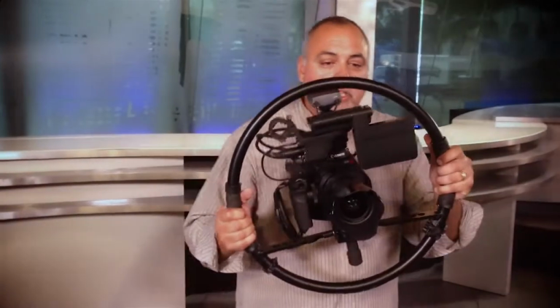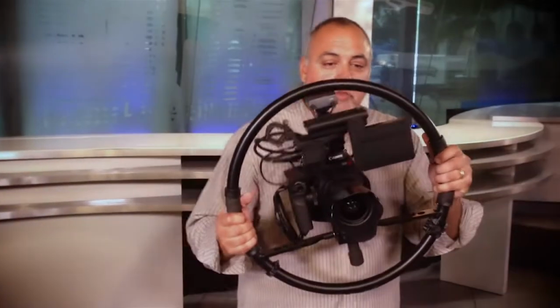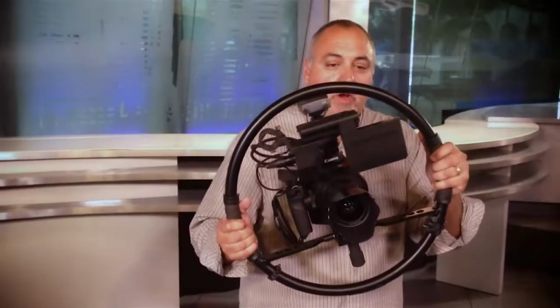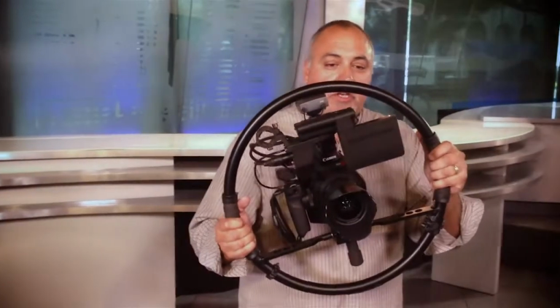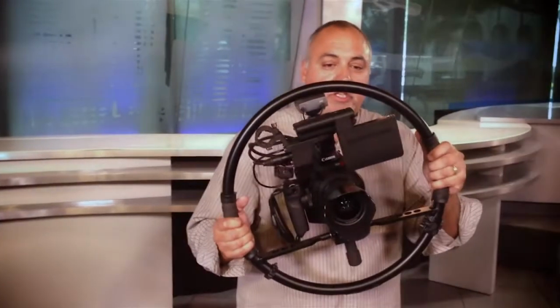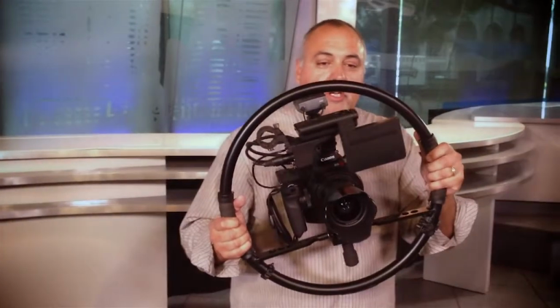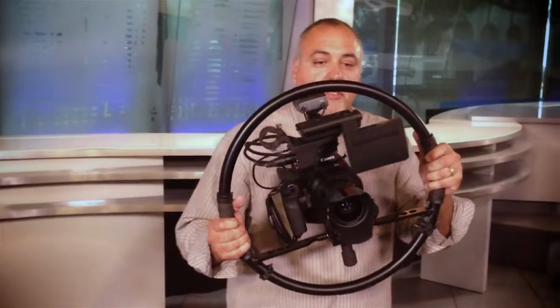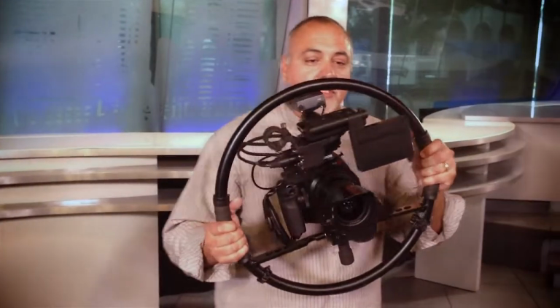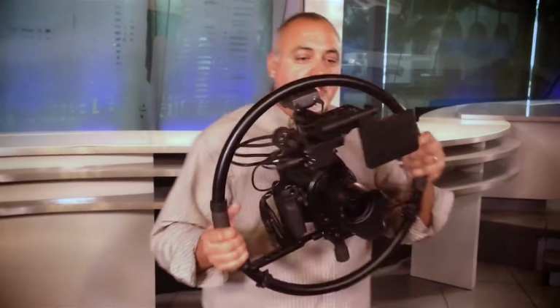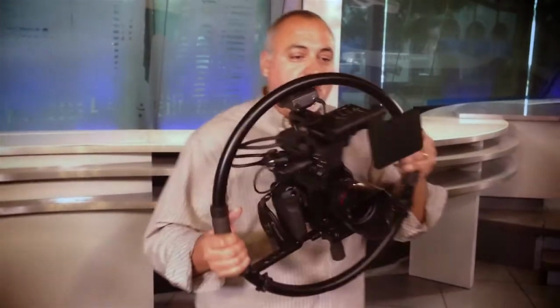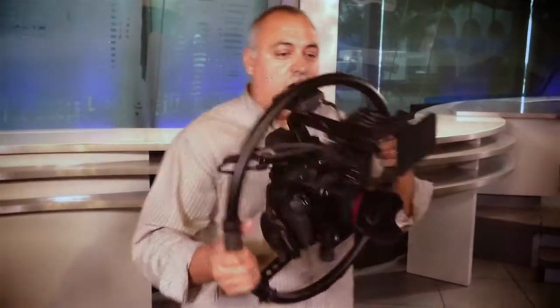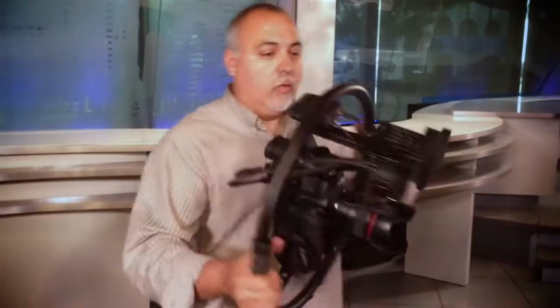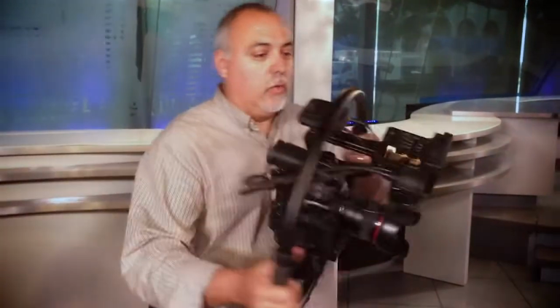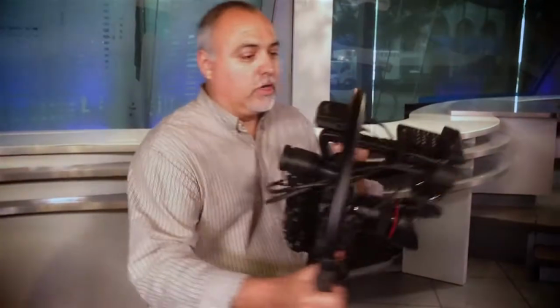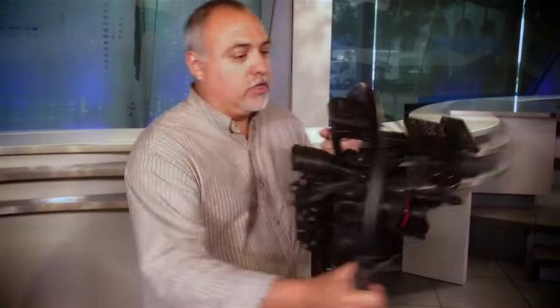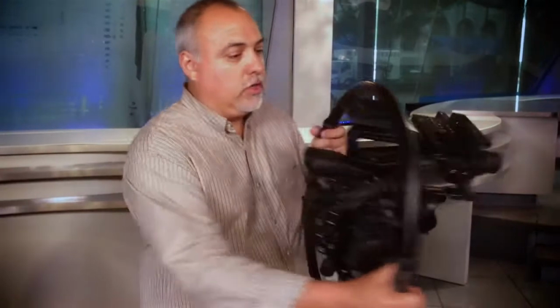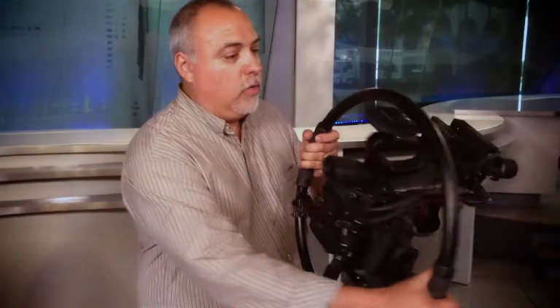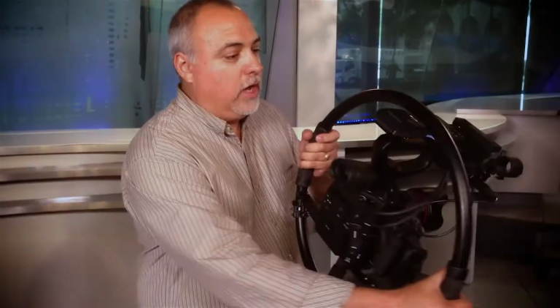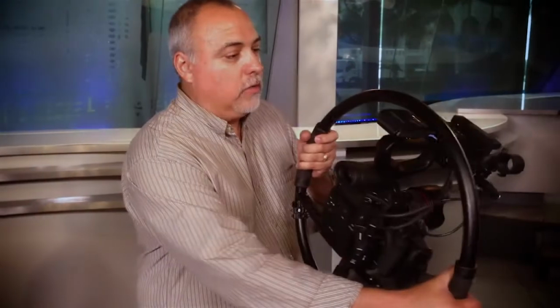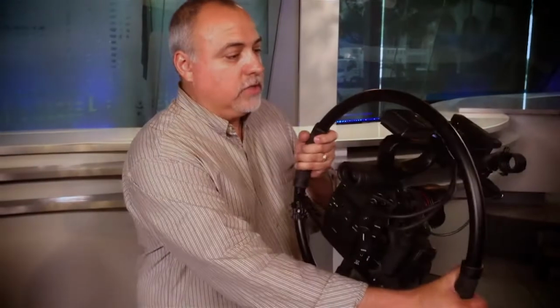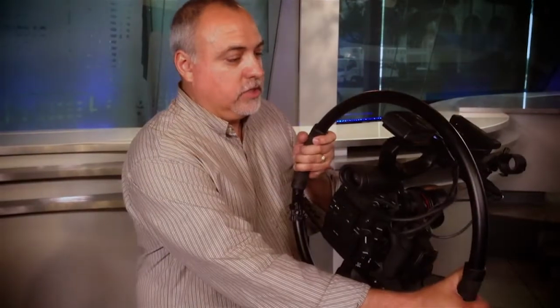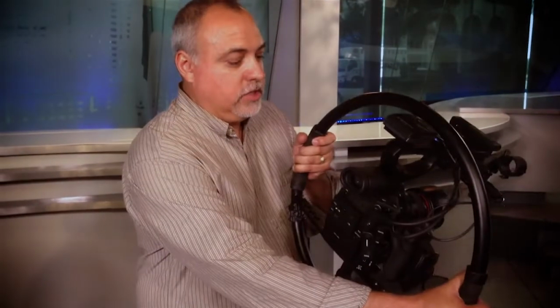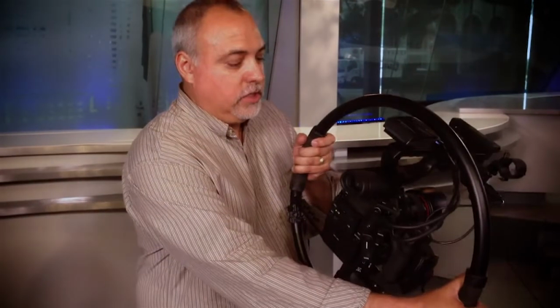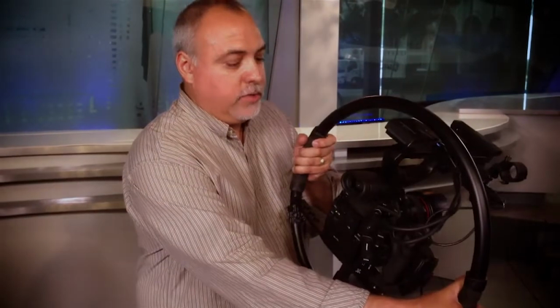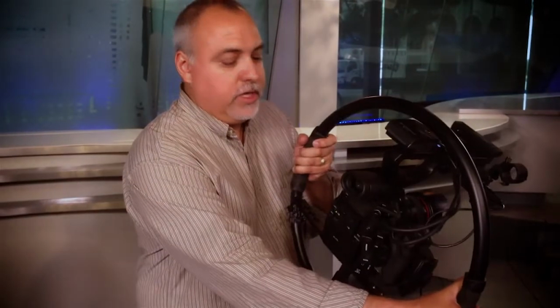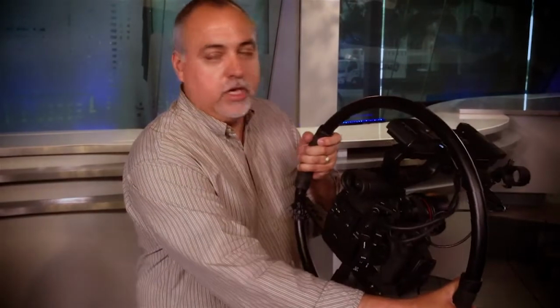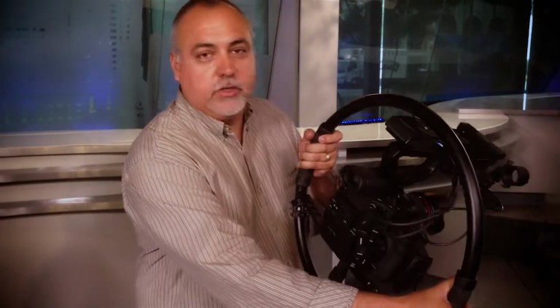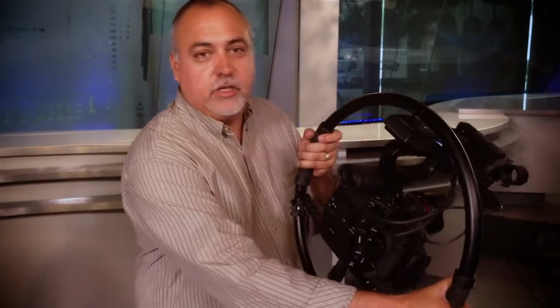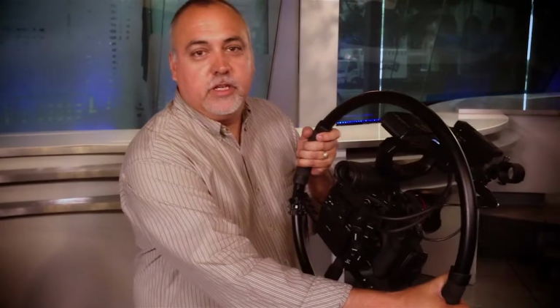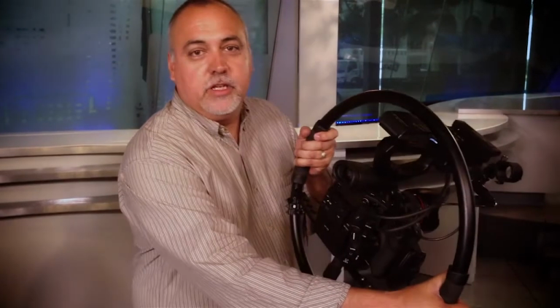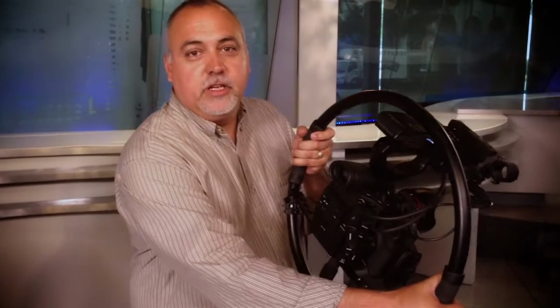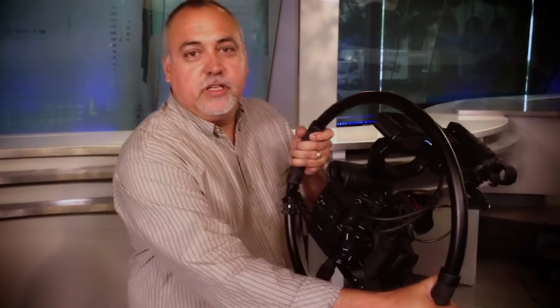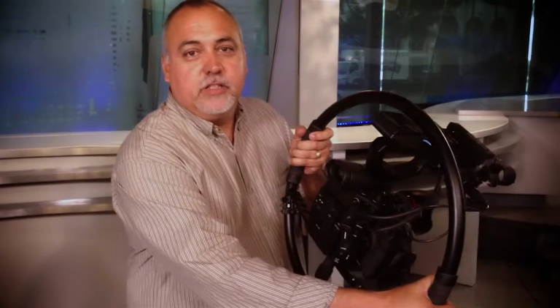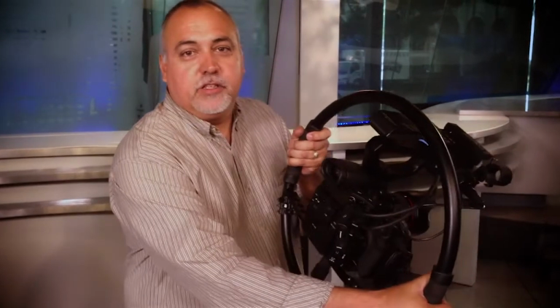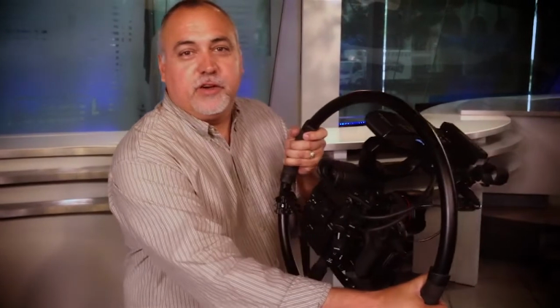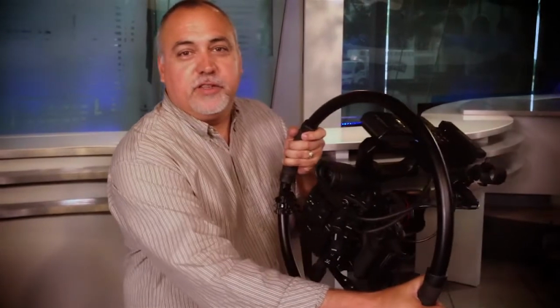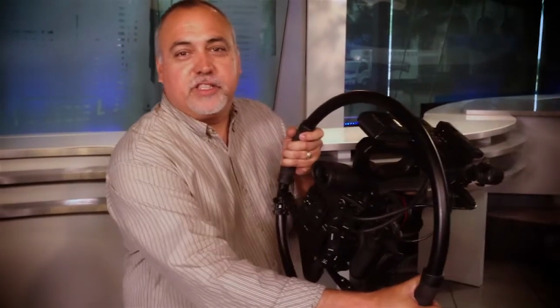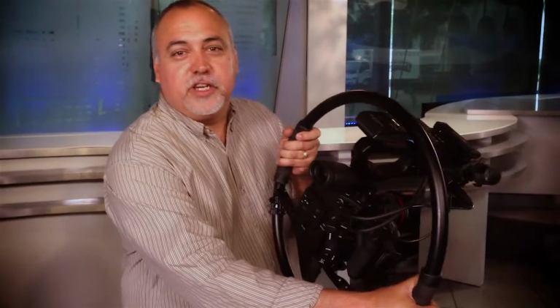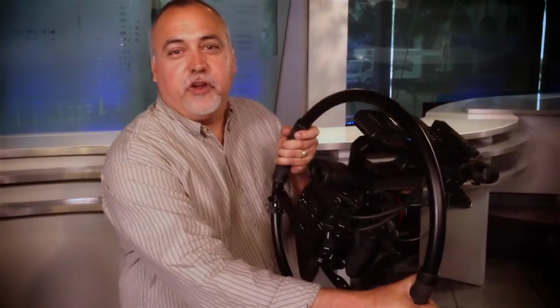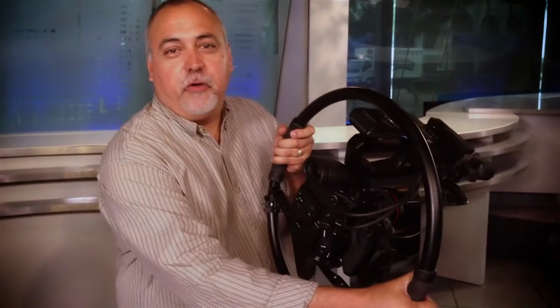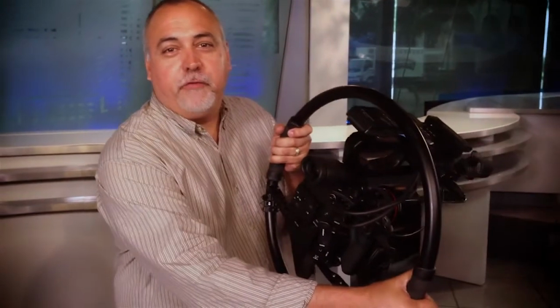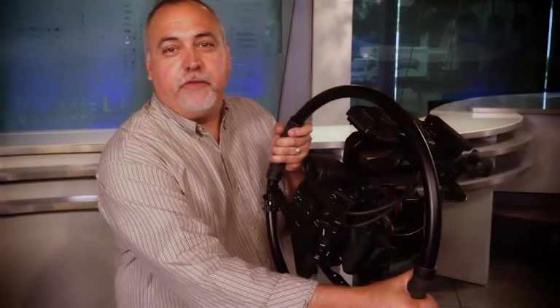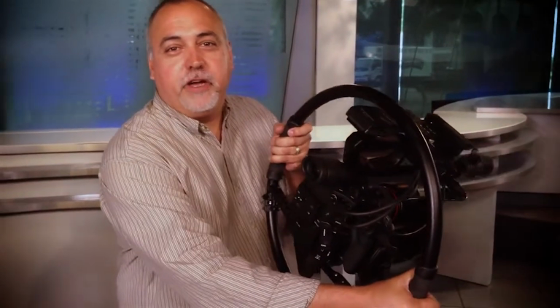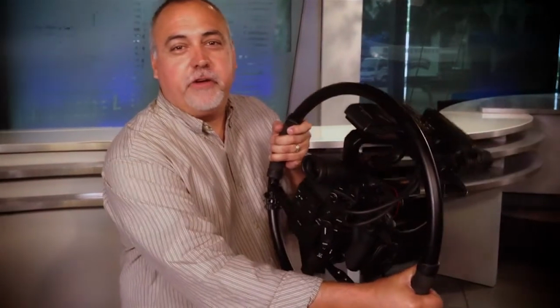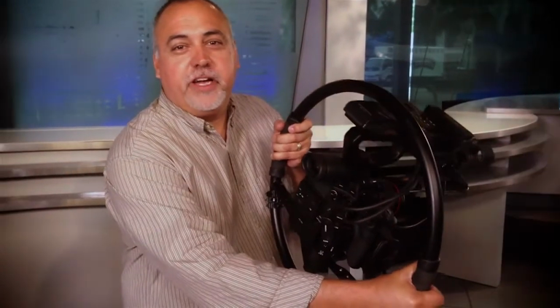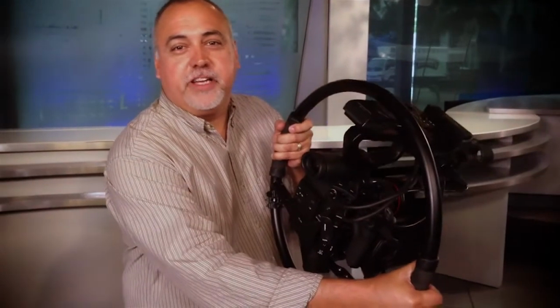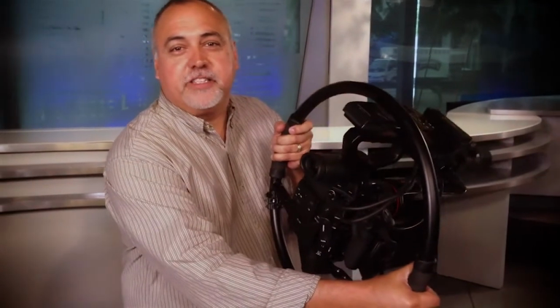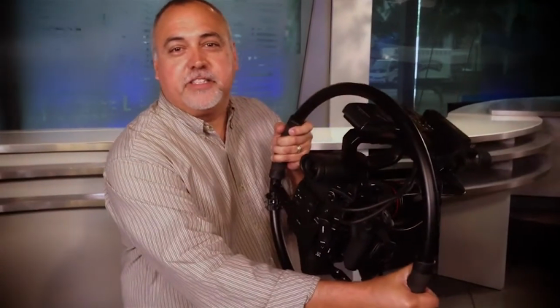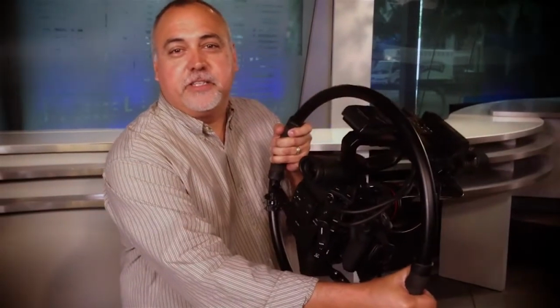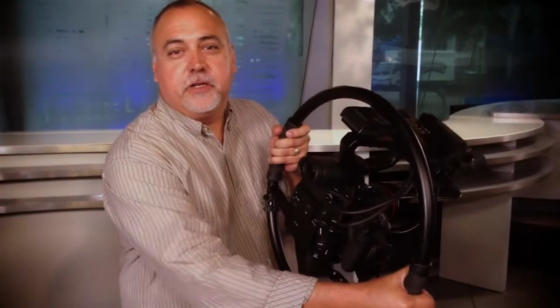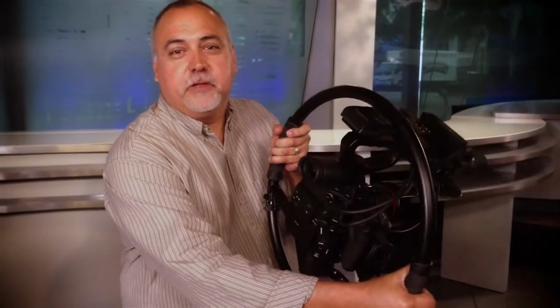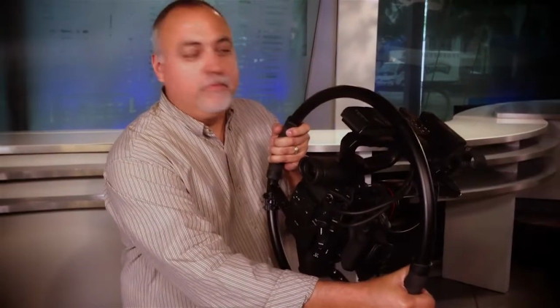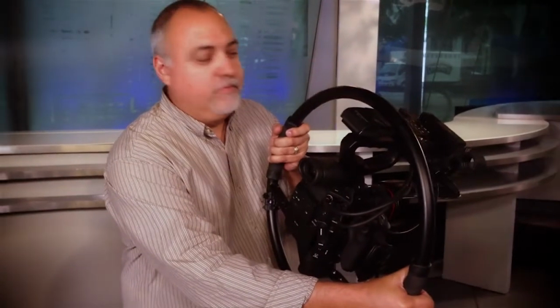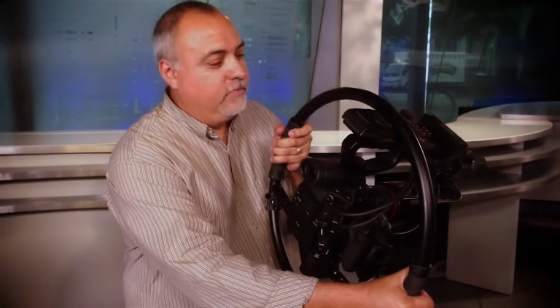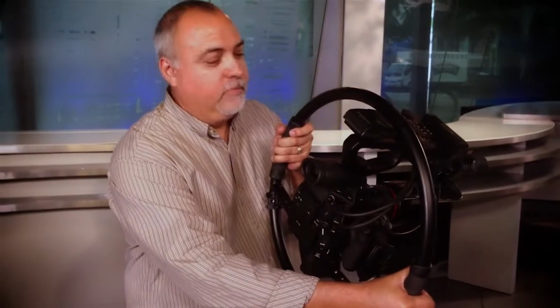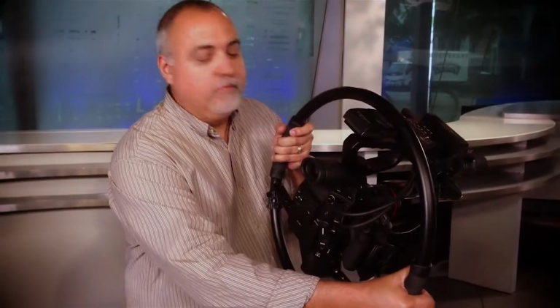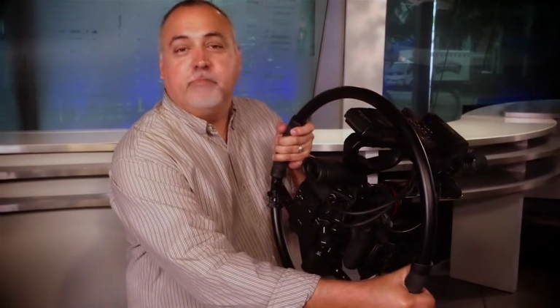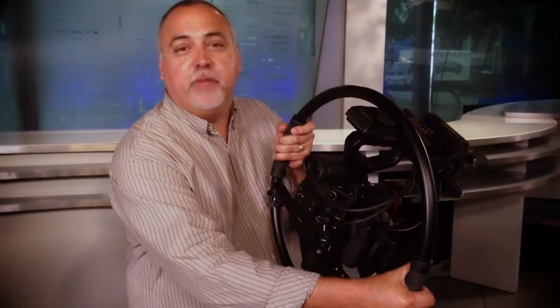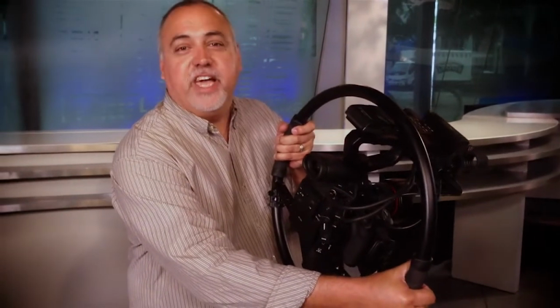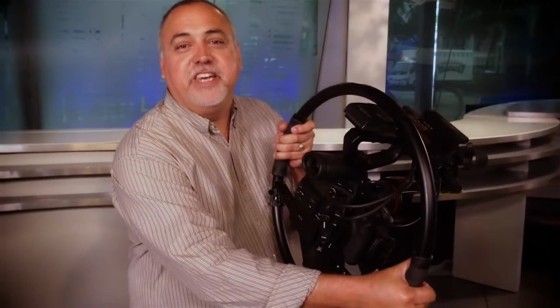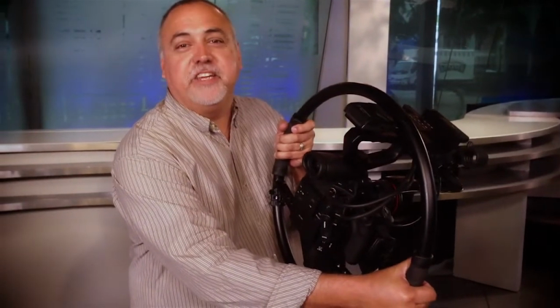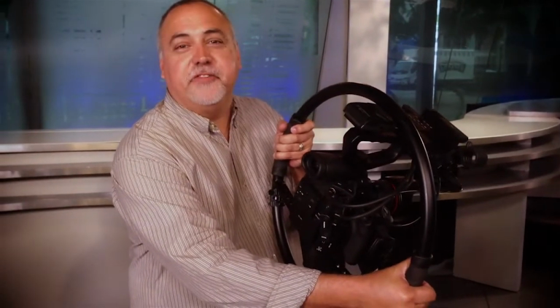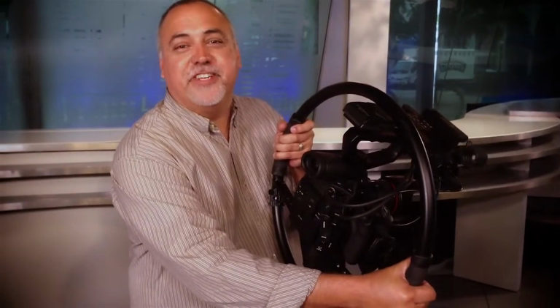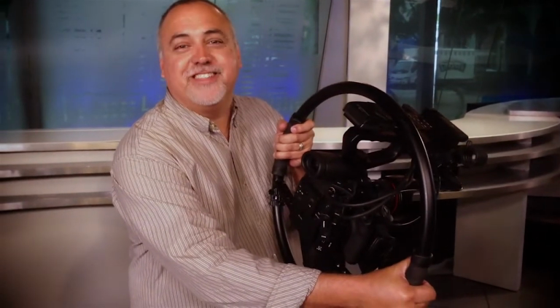I just wanted to show you how it works so well with the C300. This good old Fig Rig is still paying dividends. Thank you.